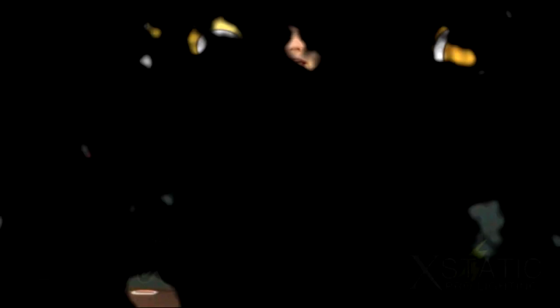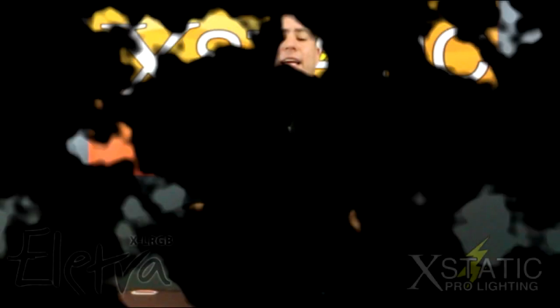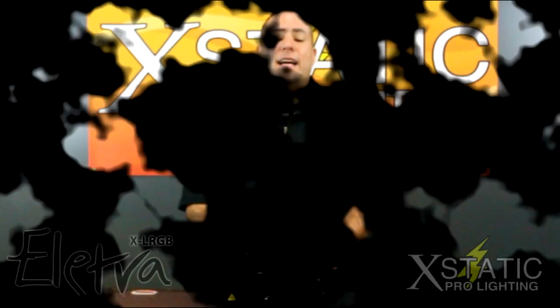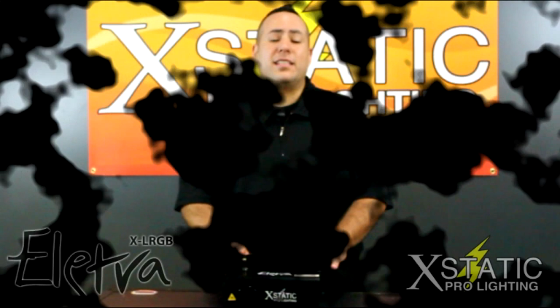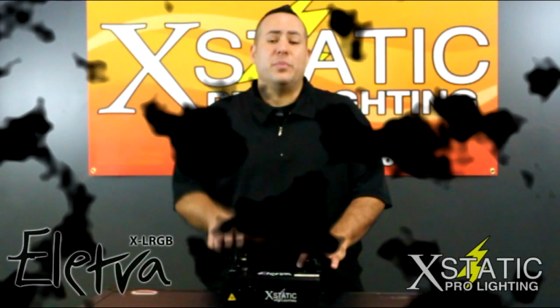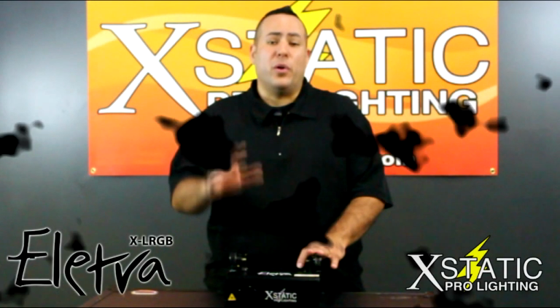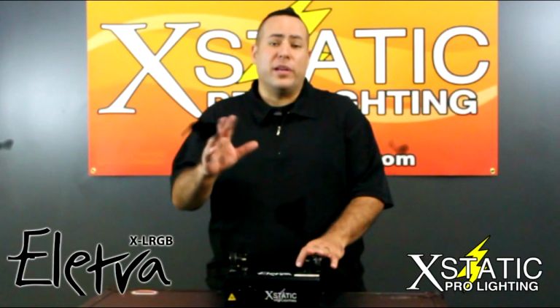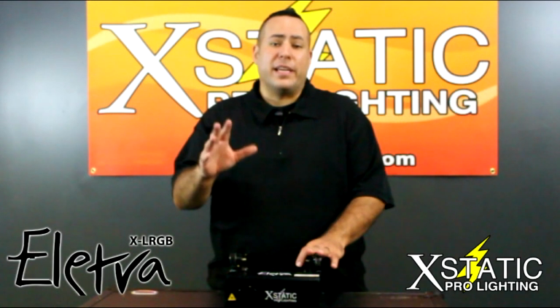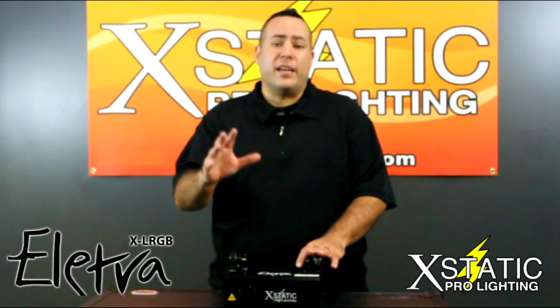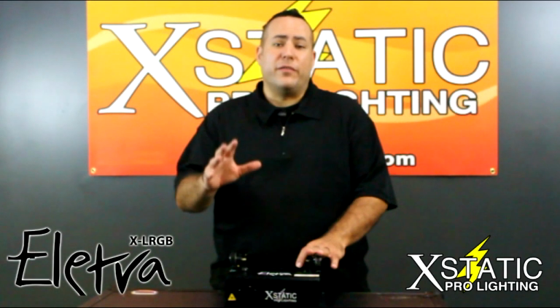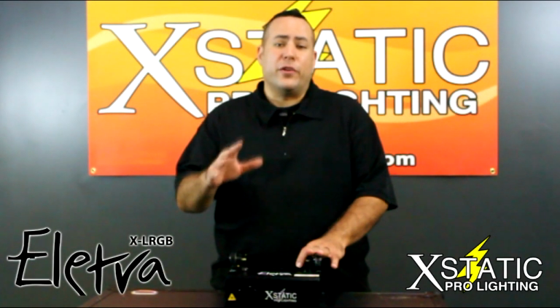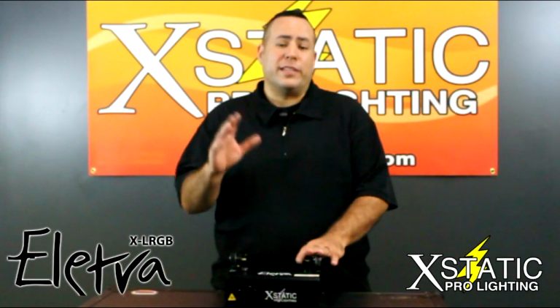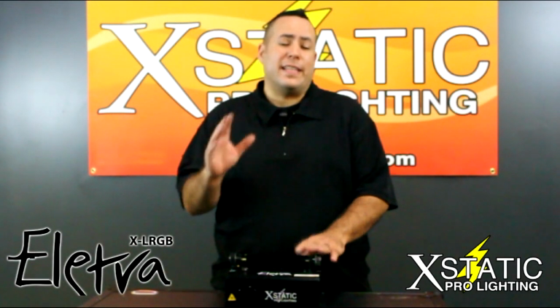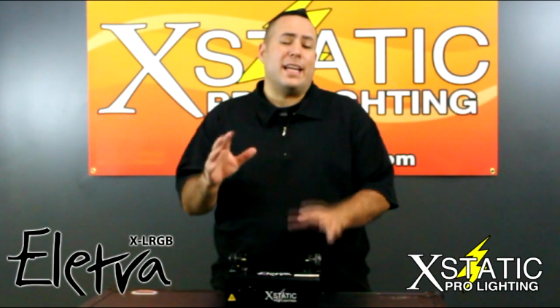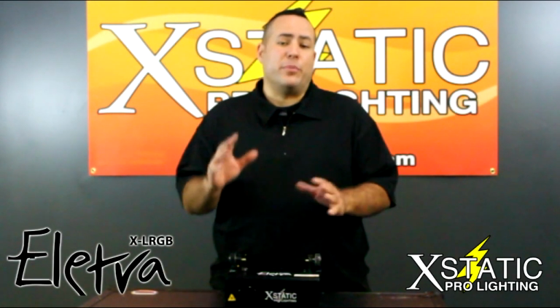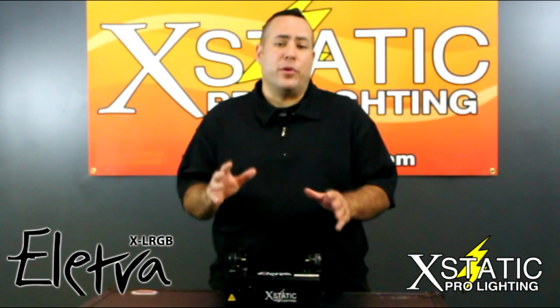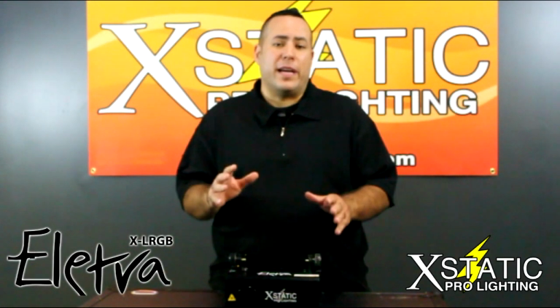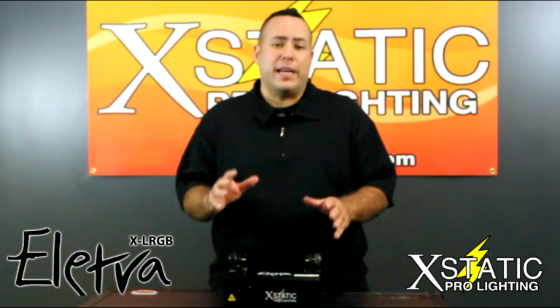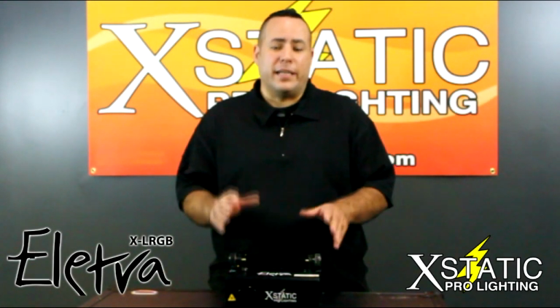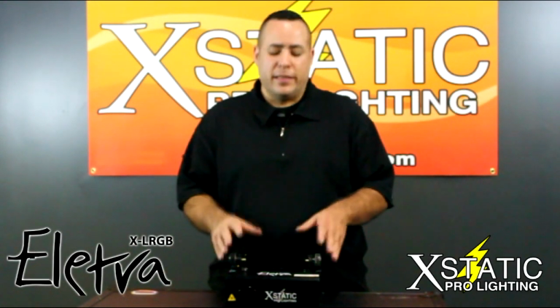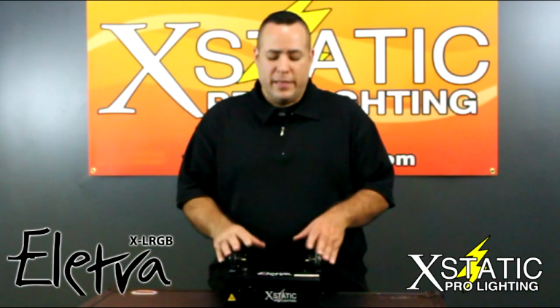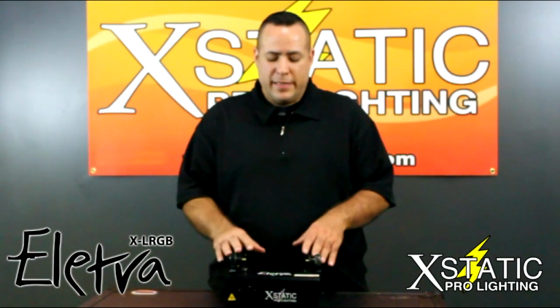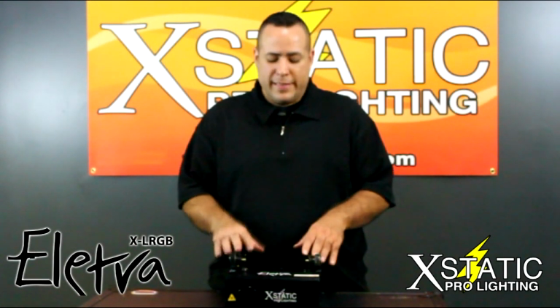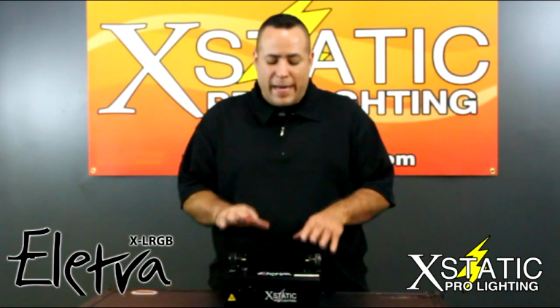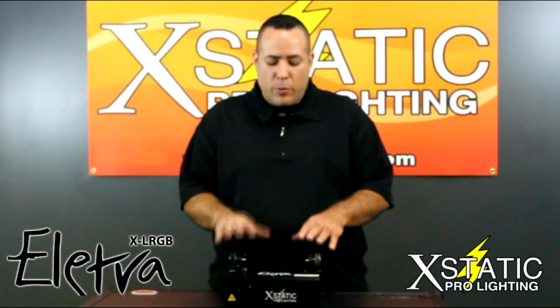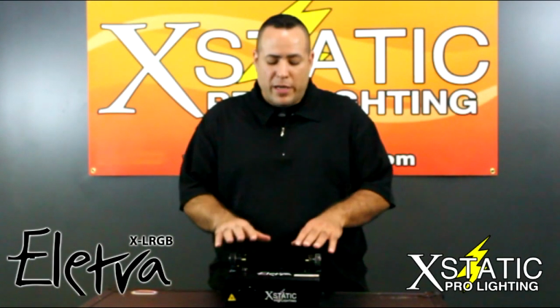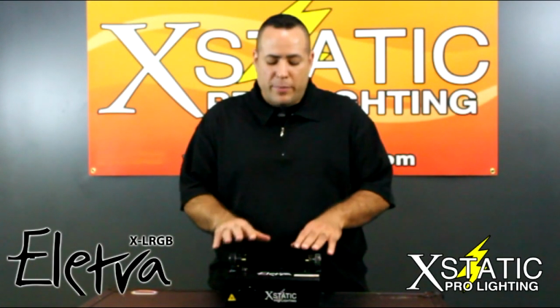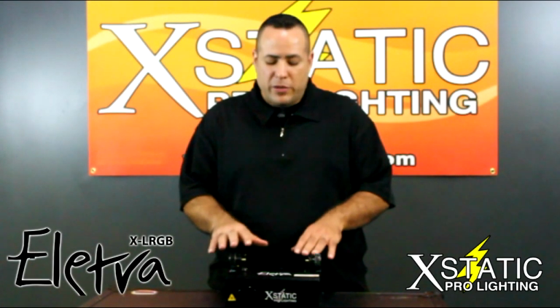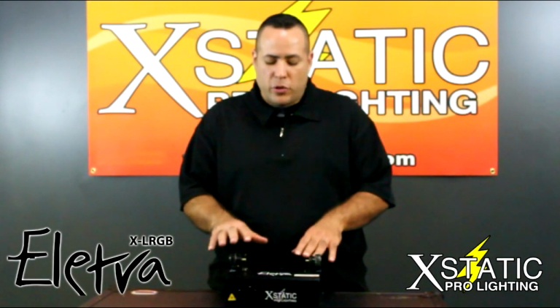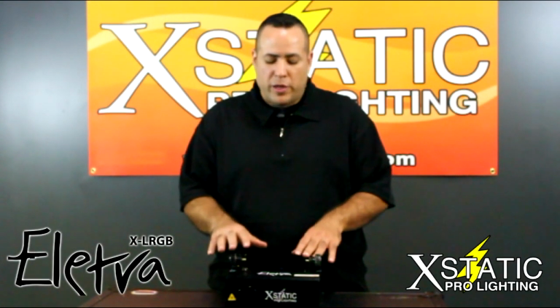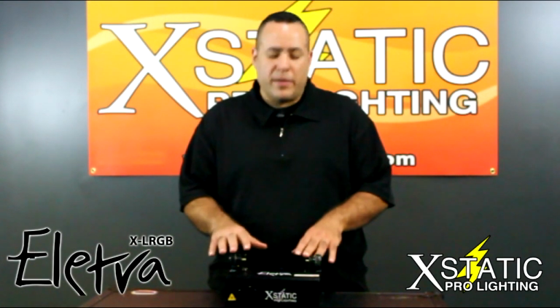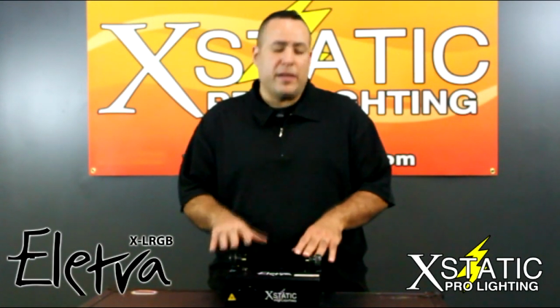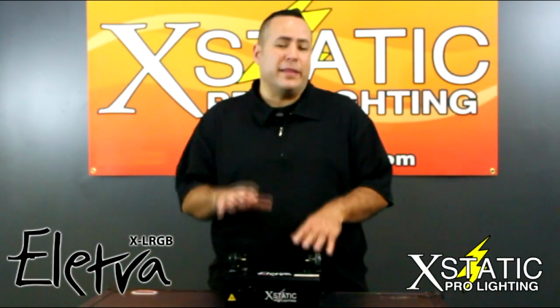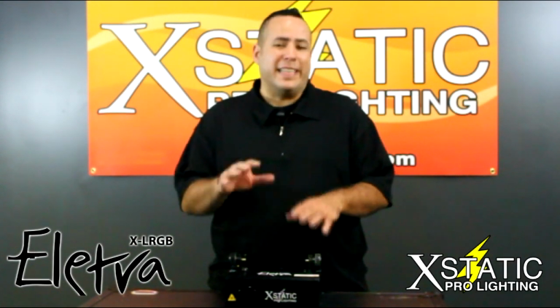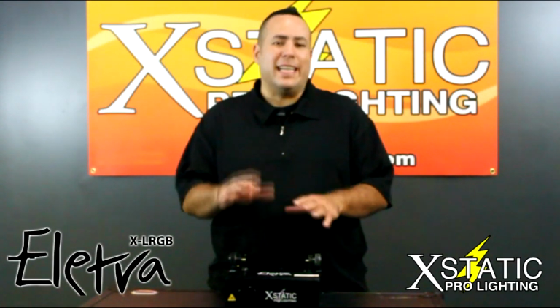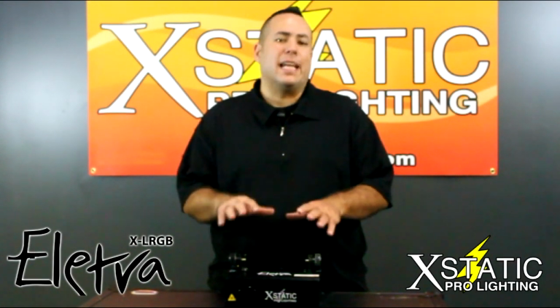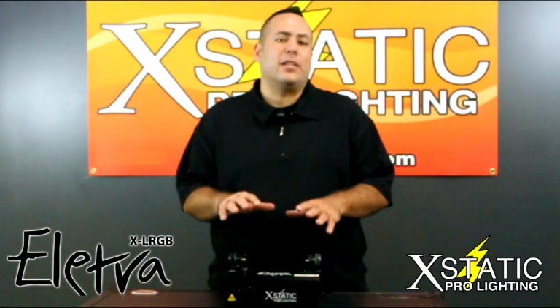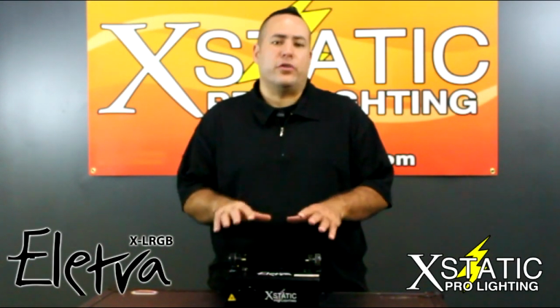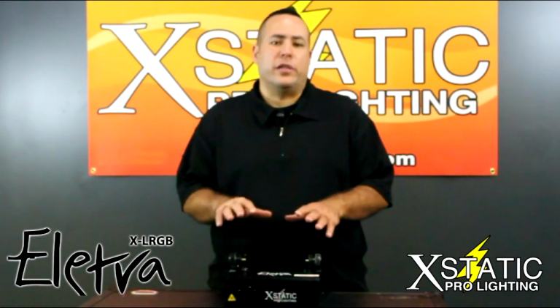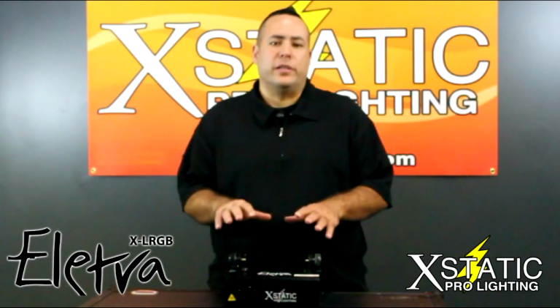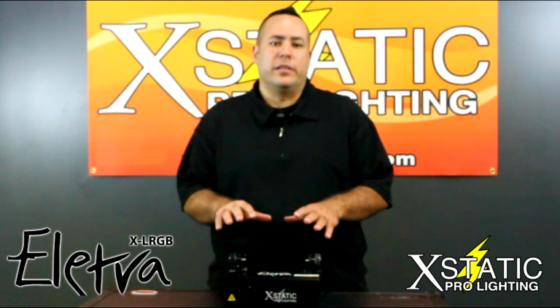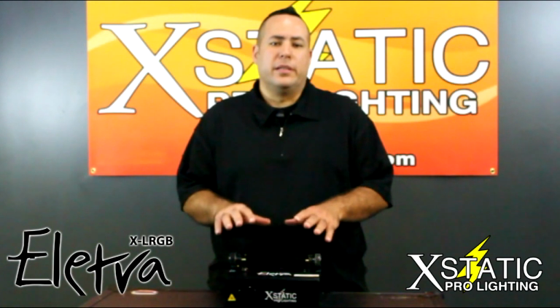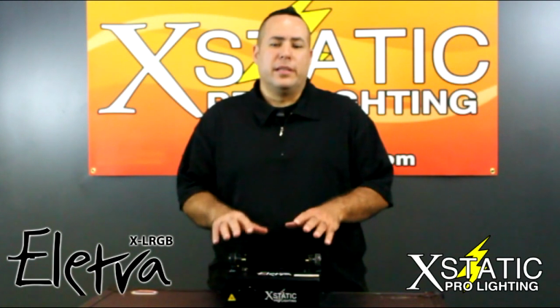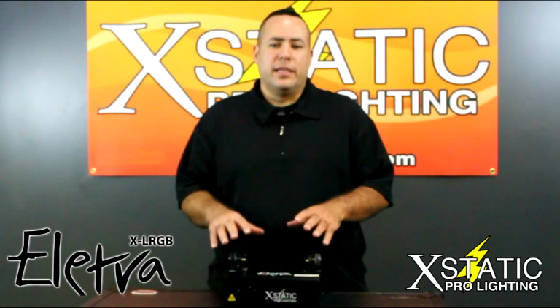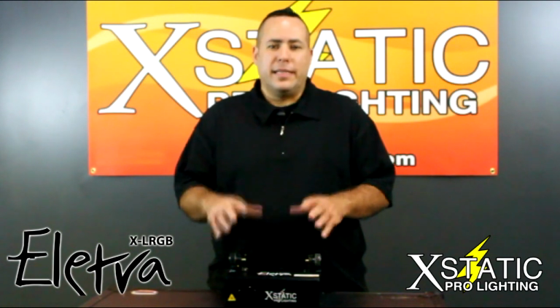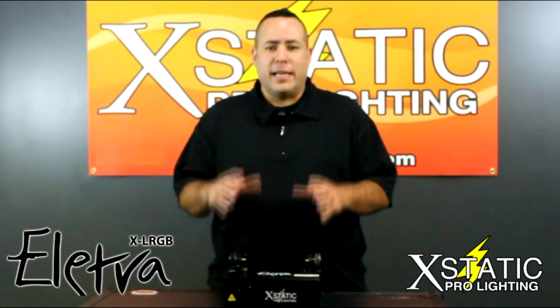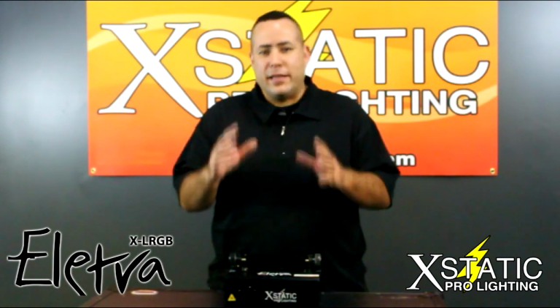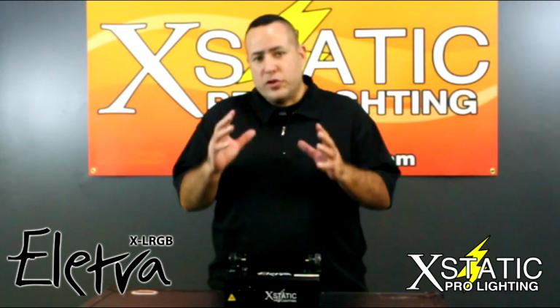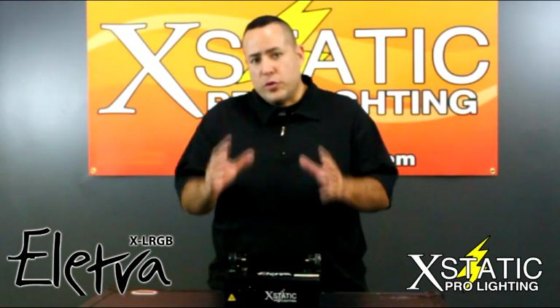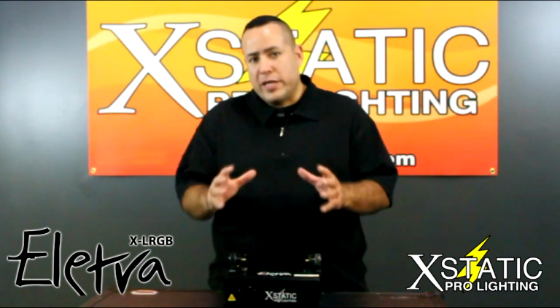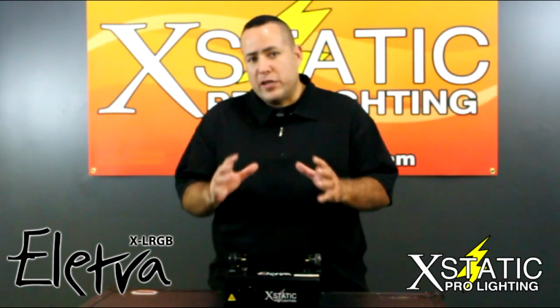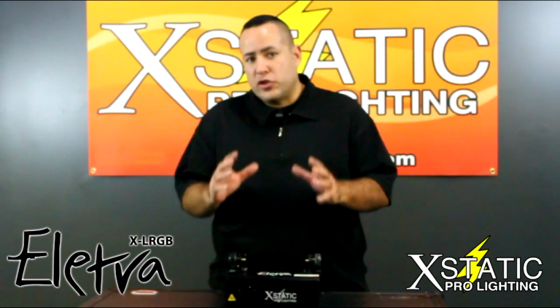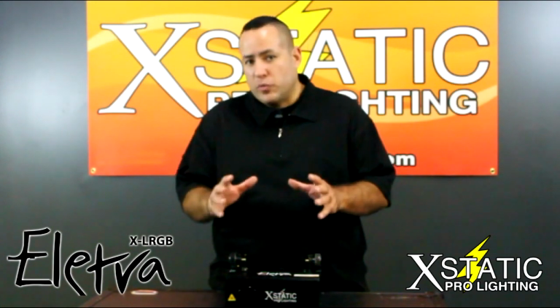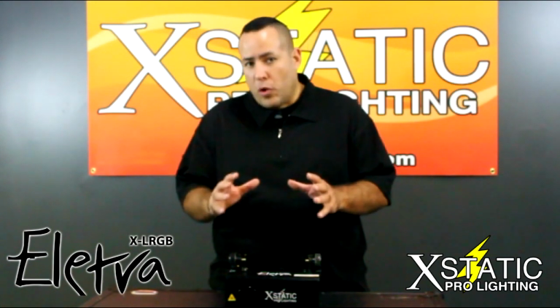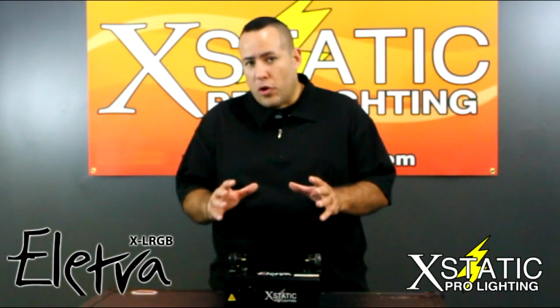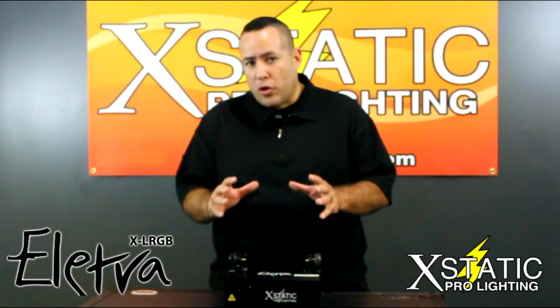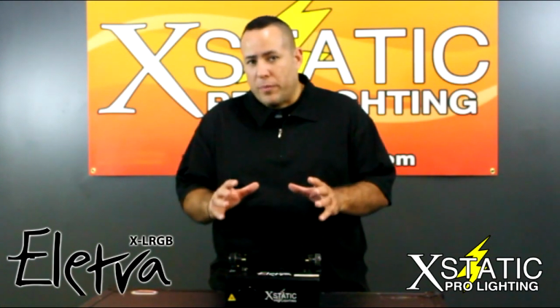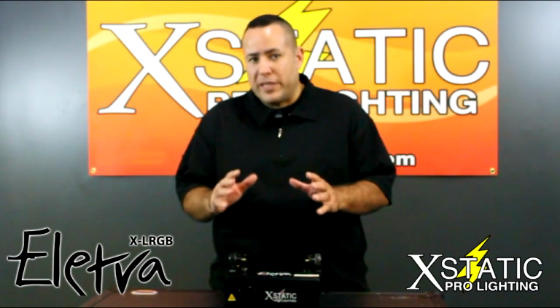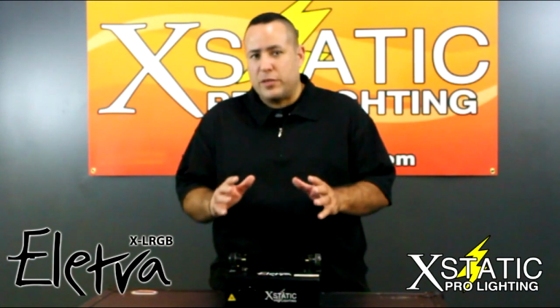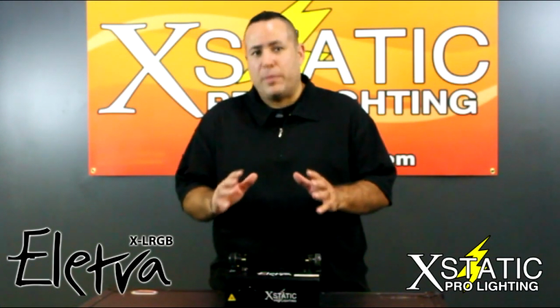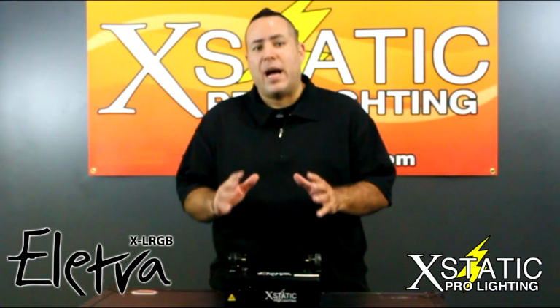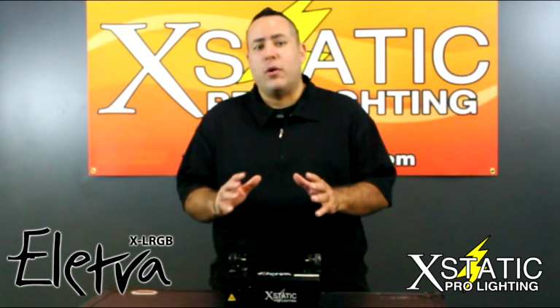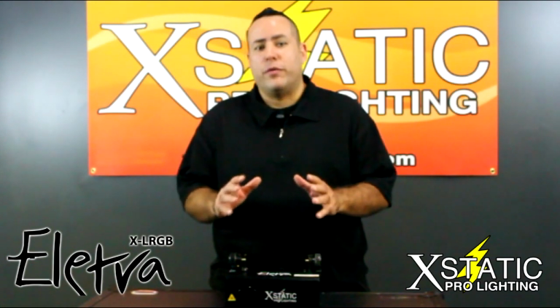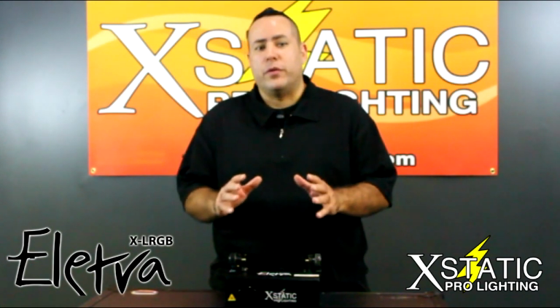Hey guys, it's Paul again for Ecstatic Pro Lighting. Today we're going to be talking about the Electra. Now this unit is small, but it's powerful.